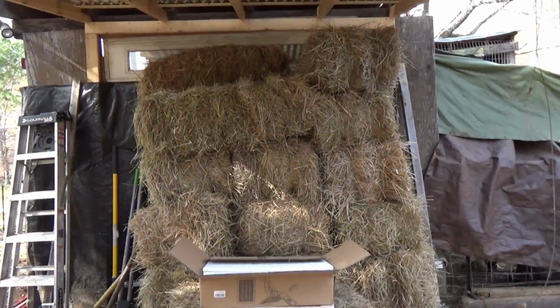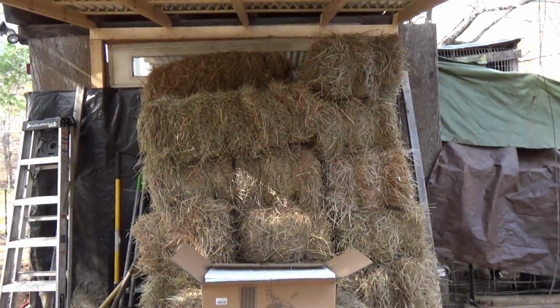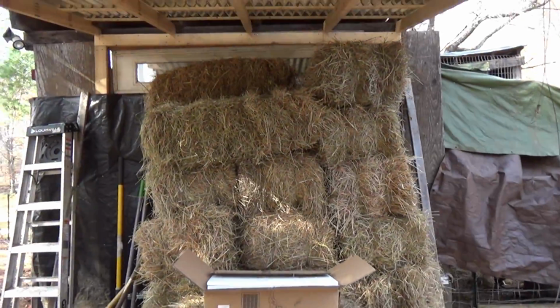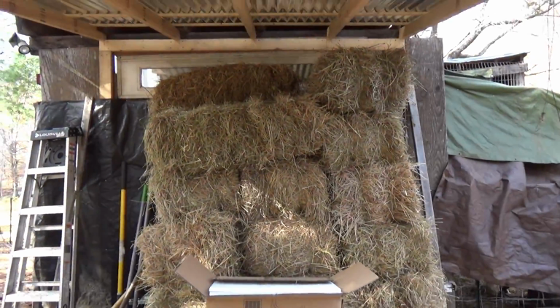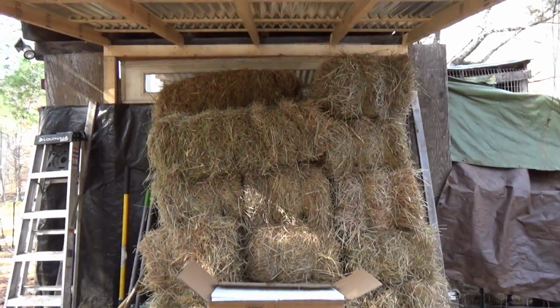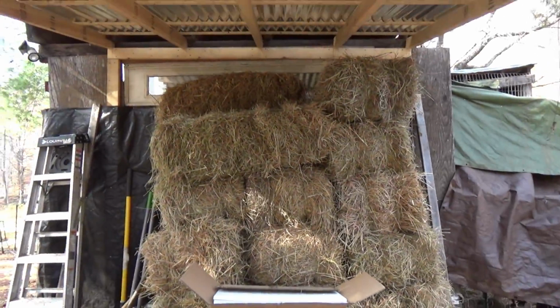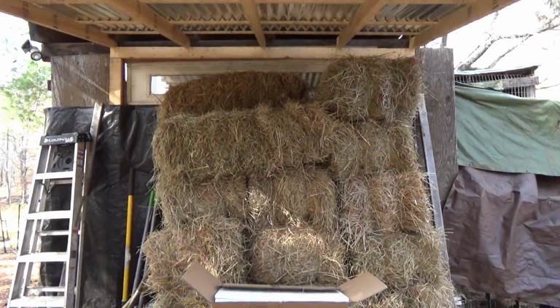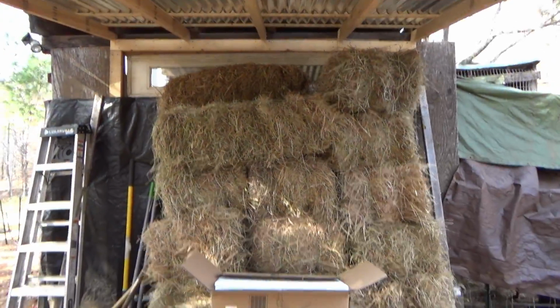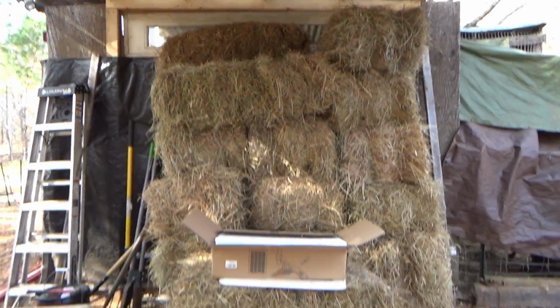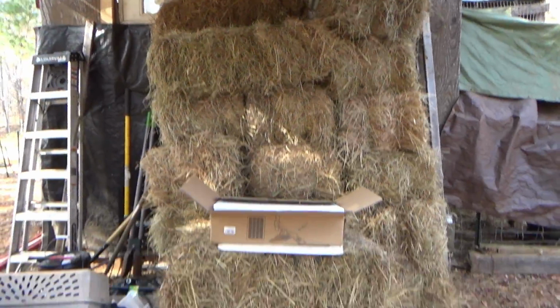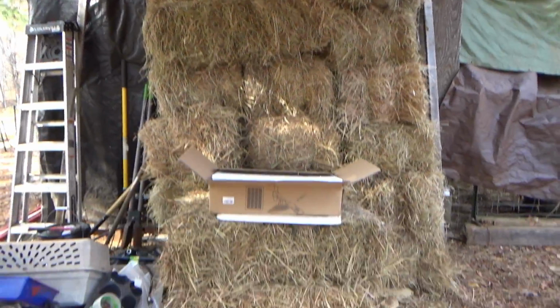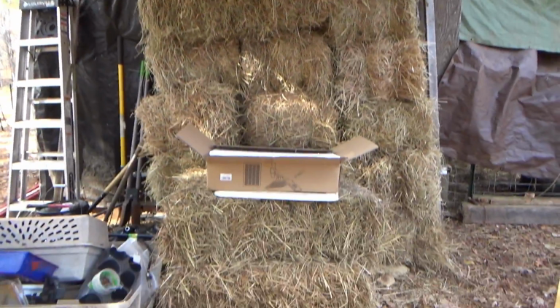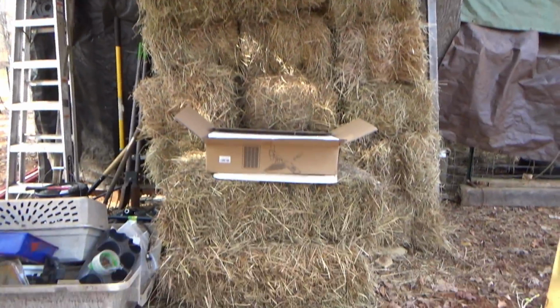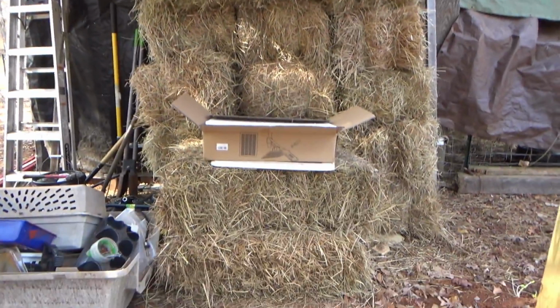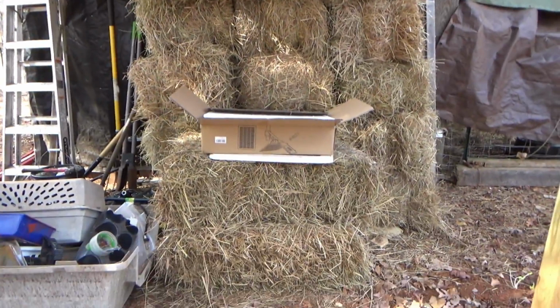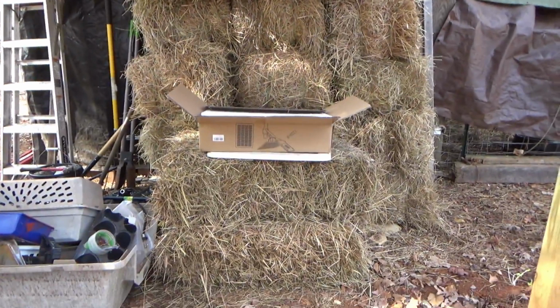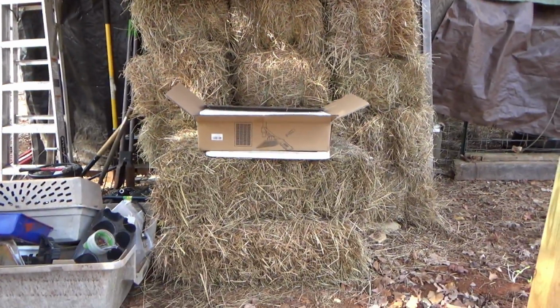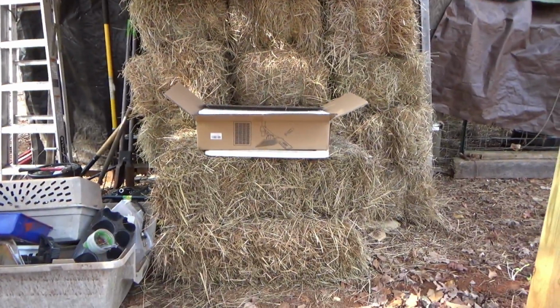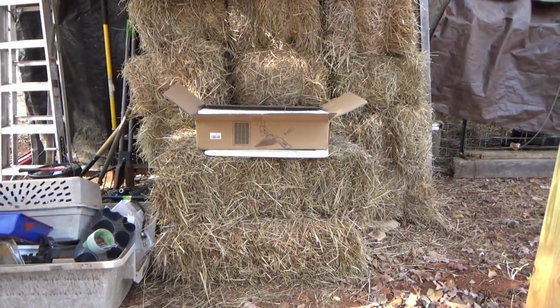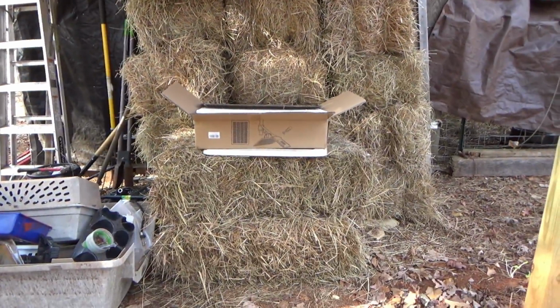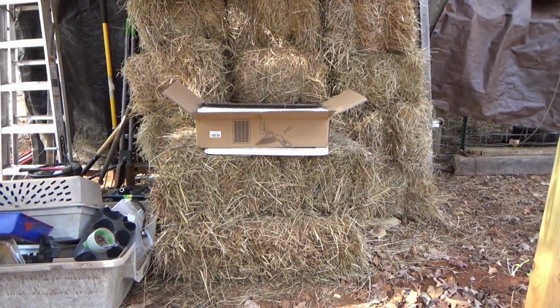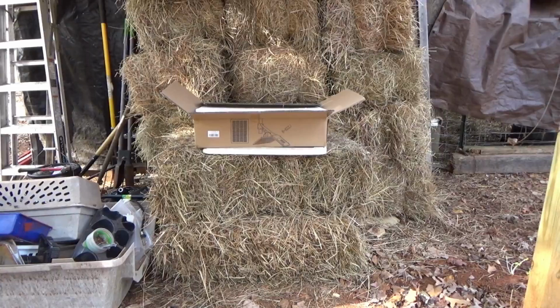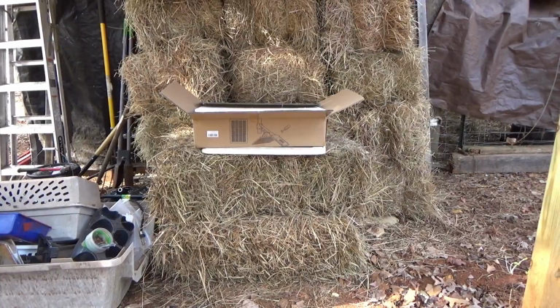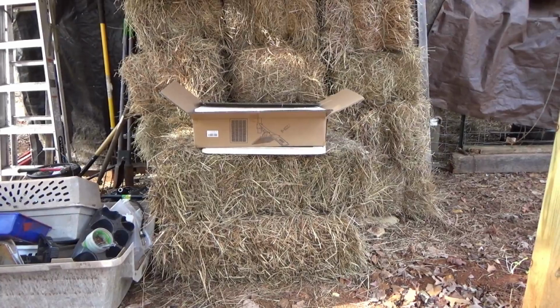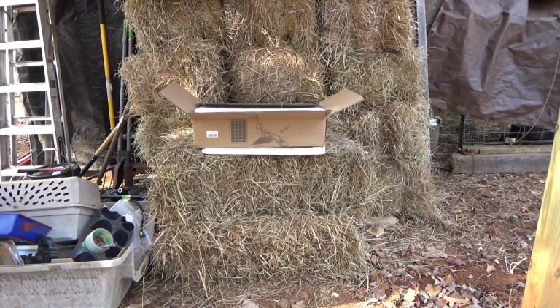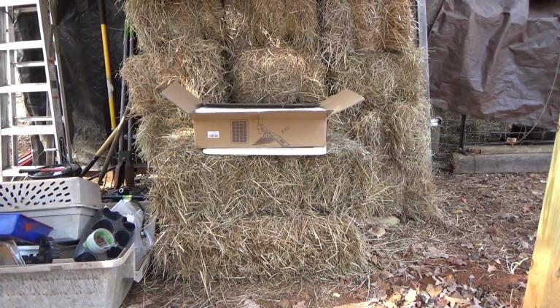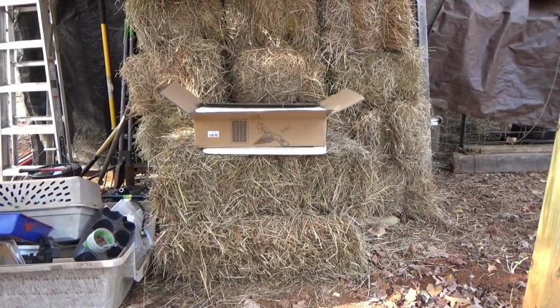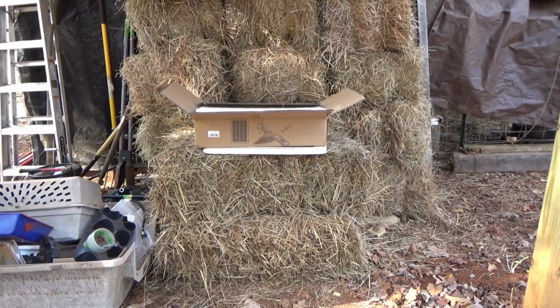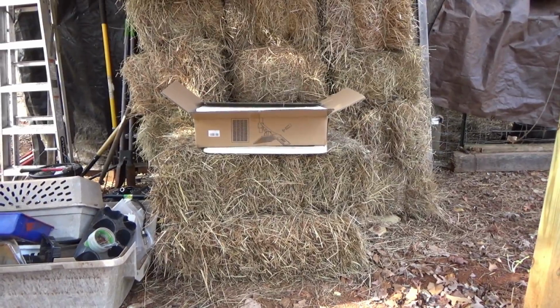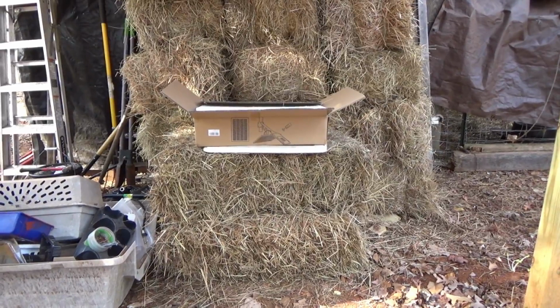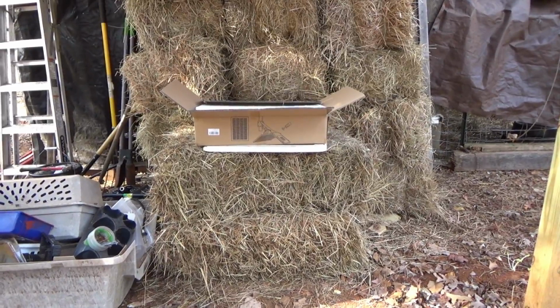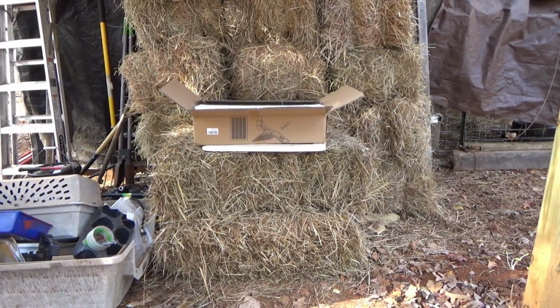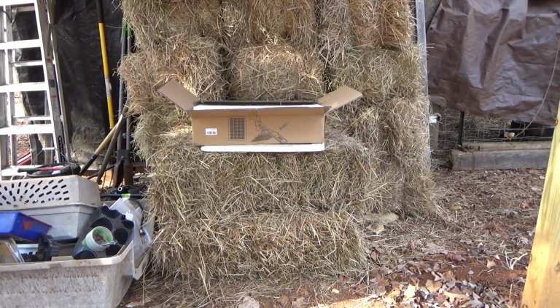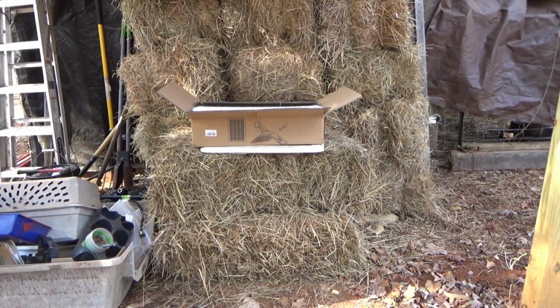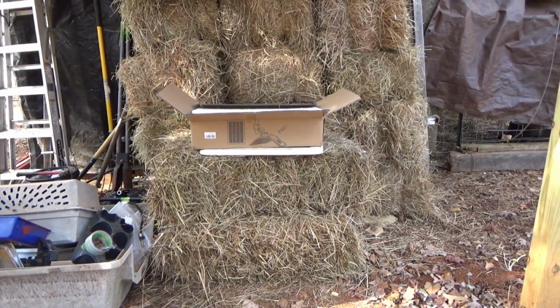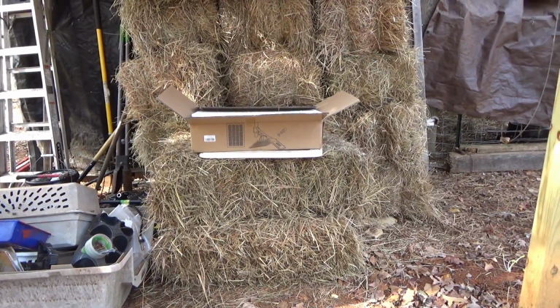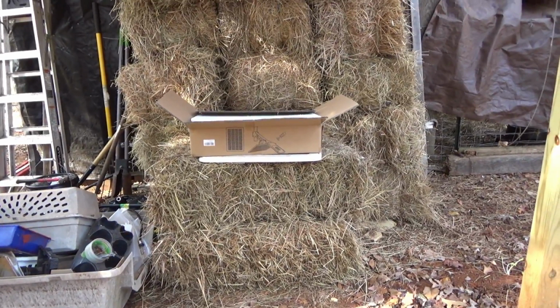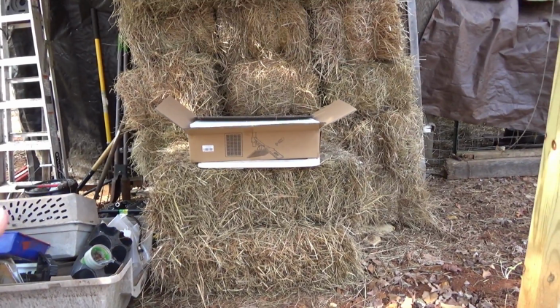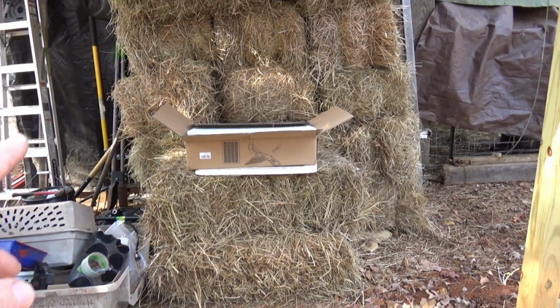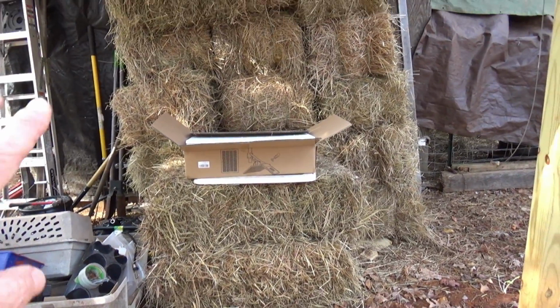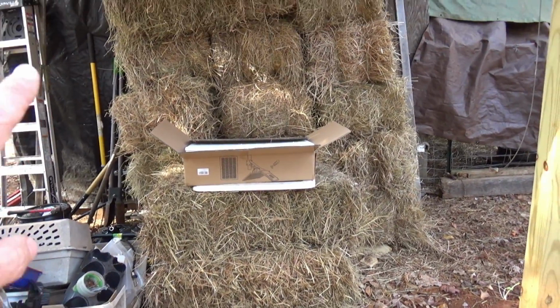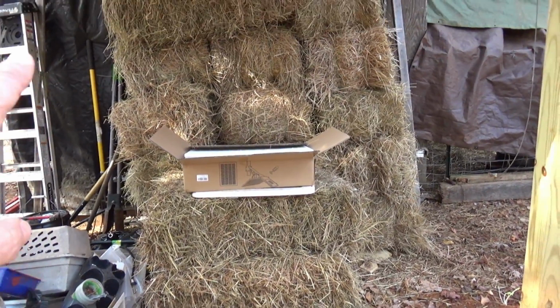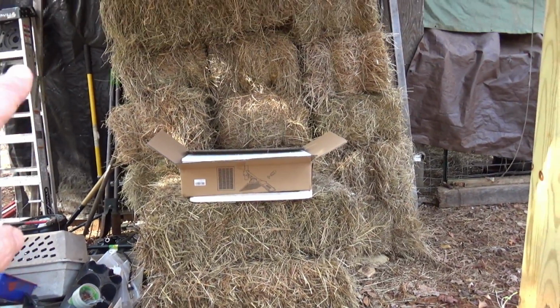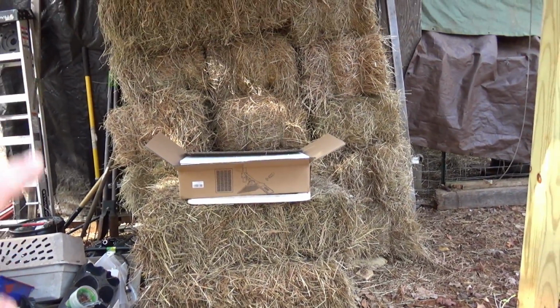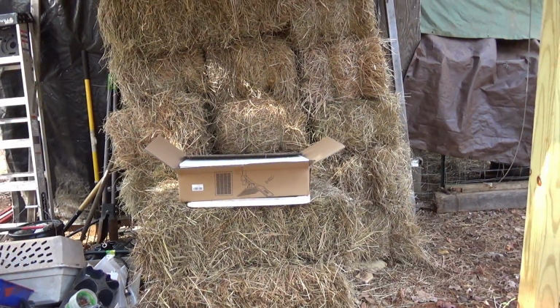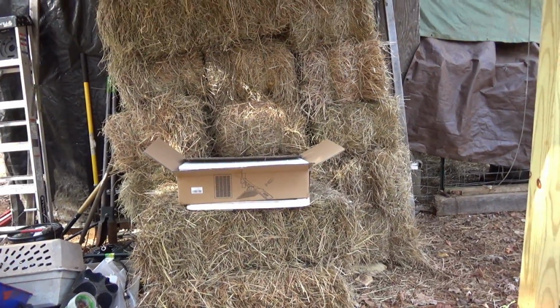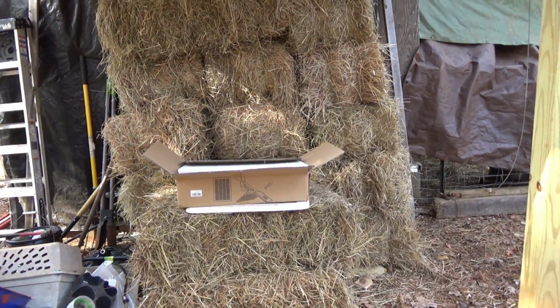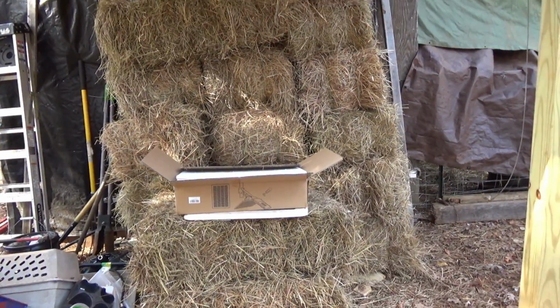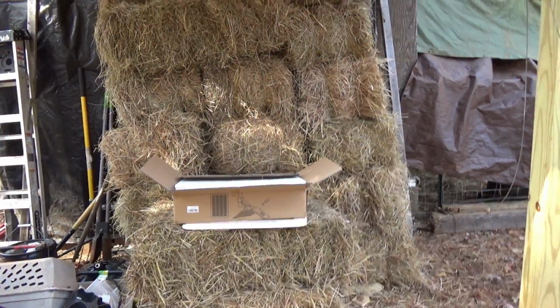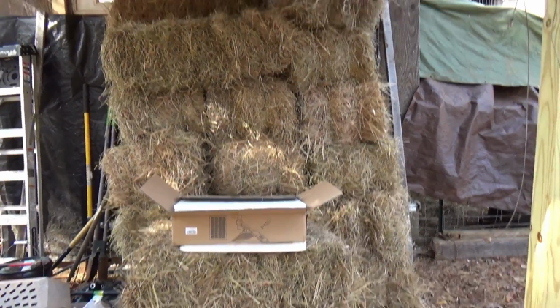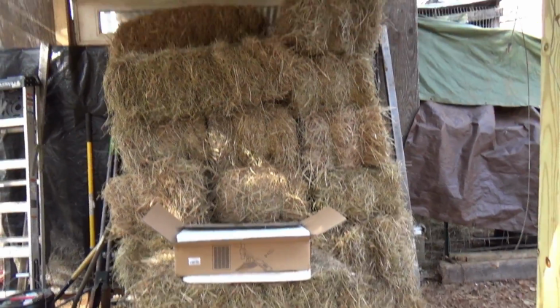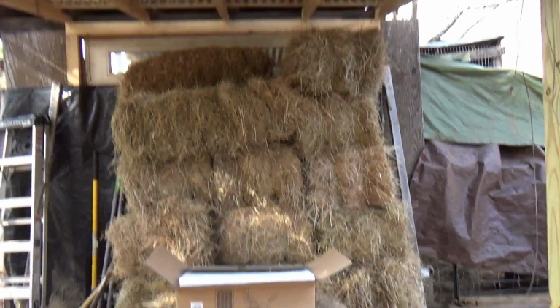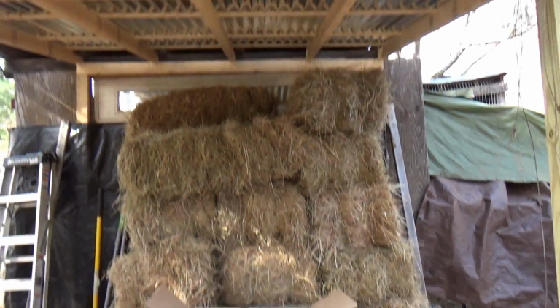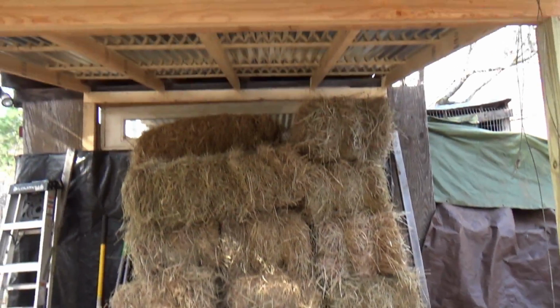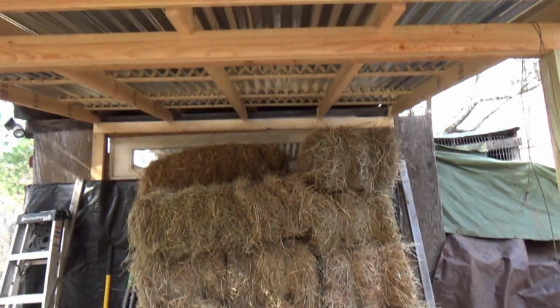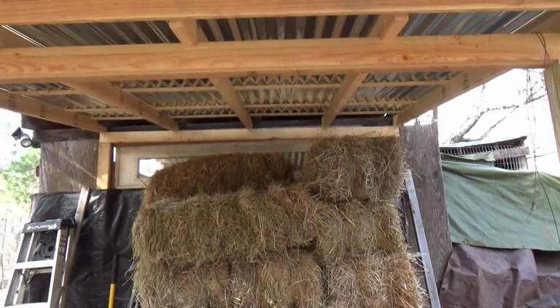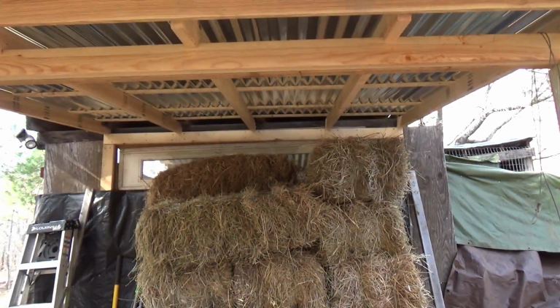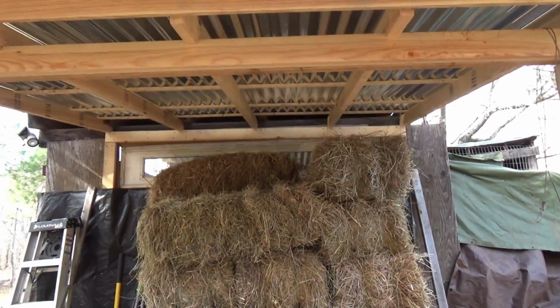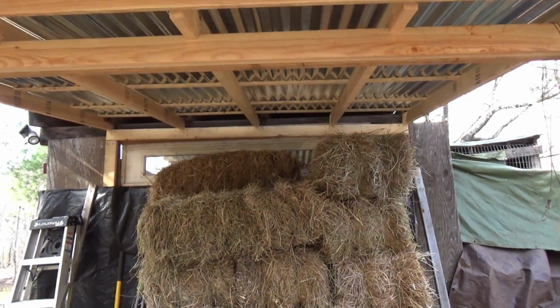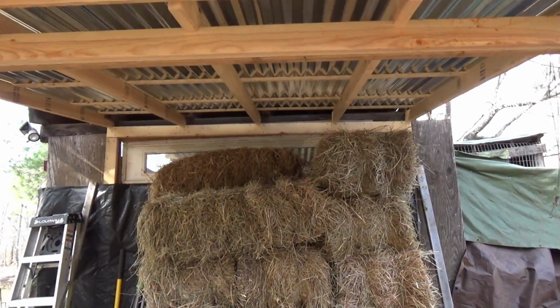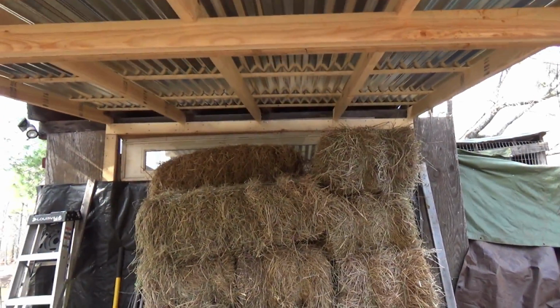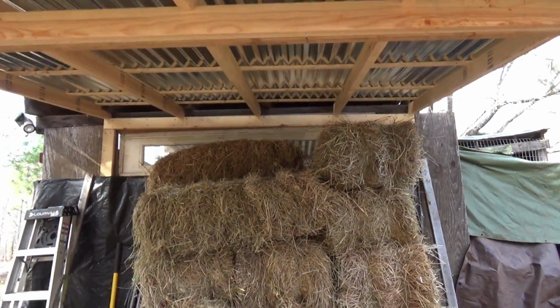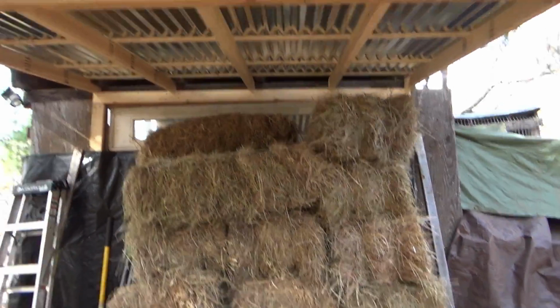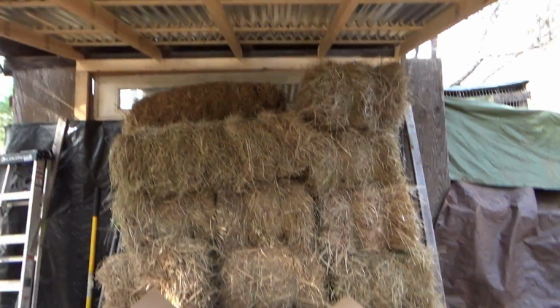We got a bunch of hay. We still have some inside the barn but we put it here temporarily so it's covered.